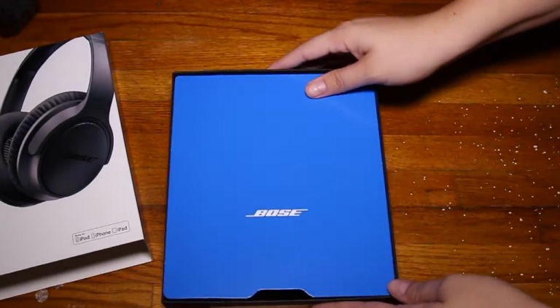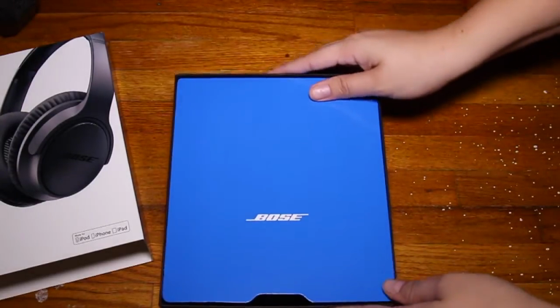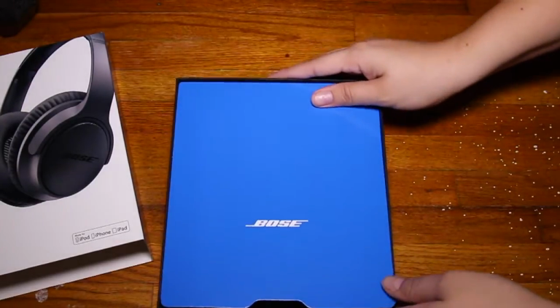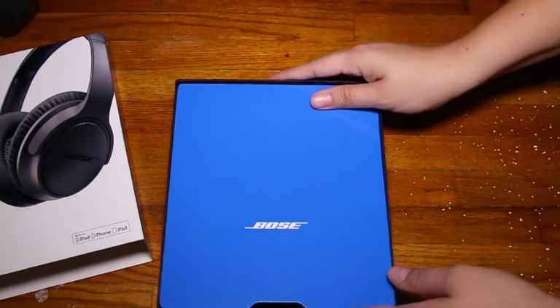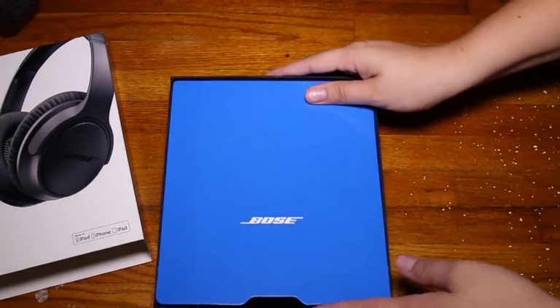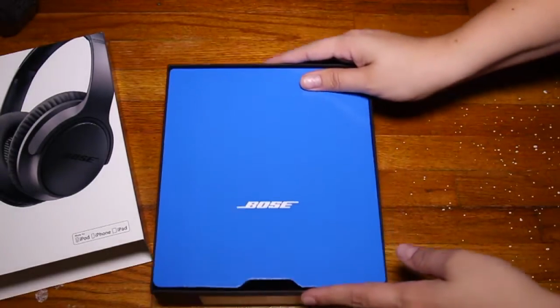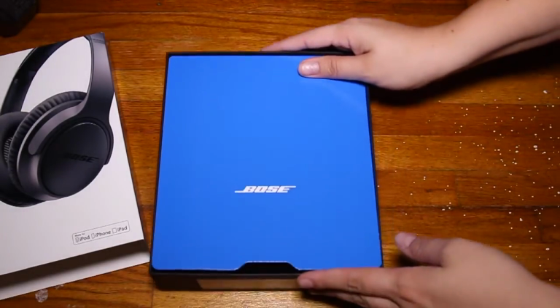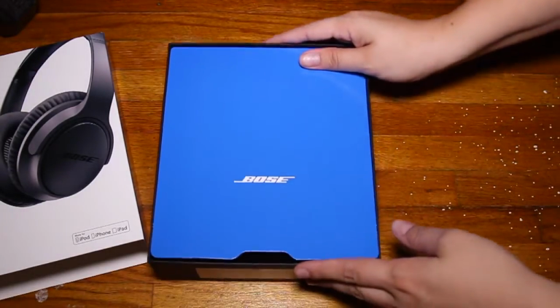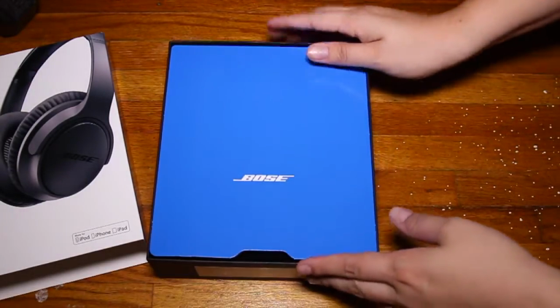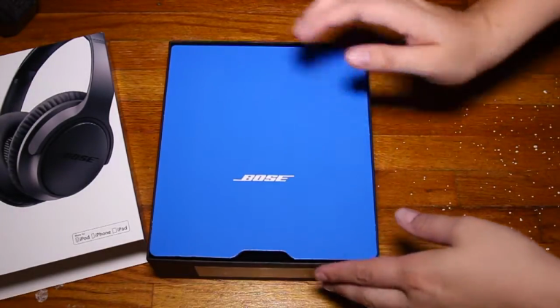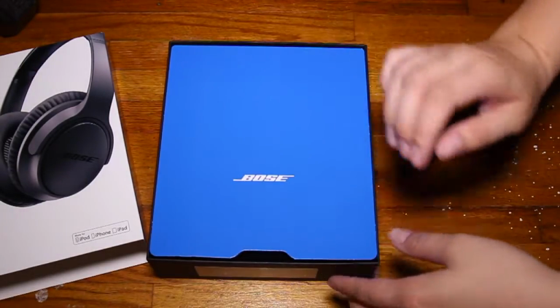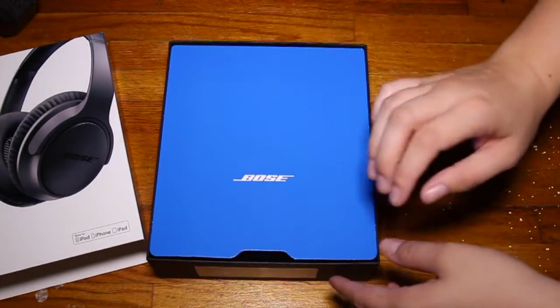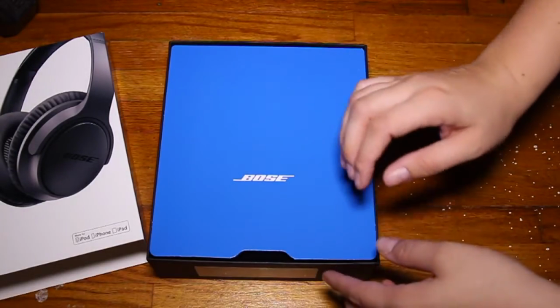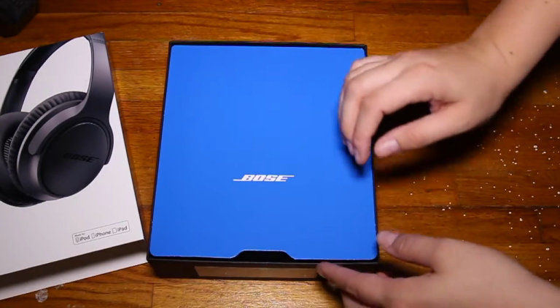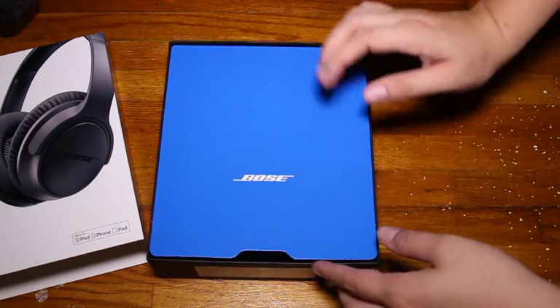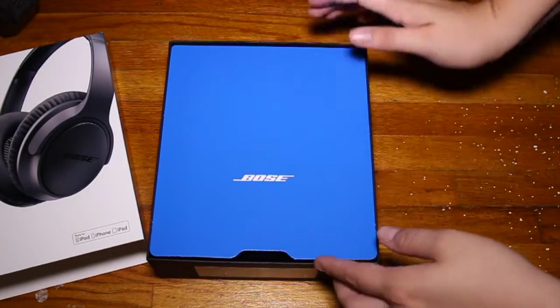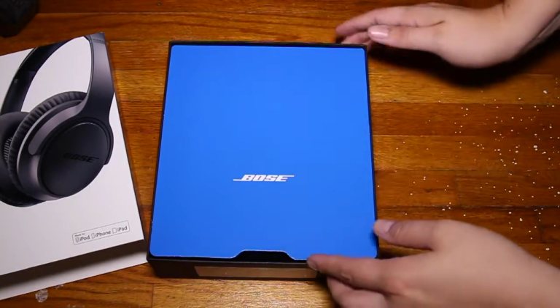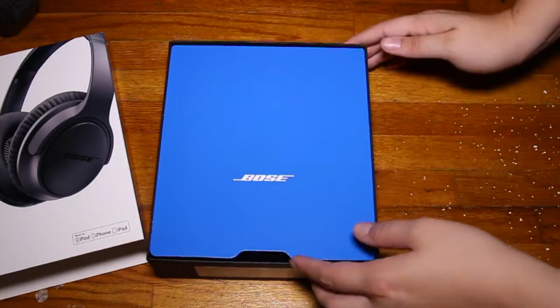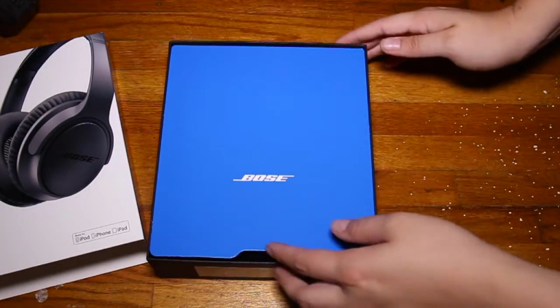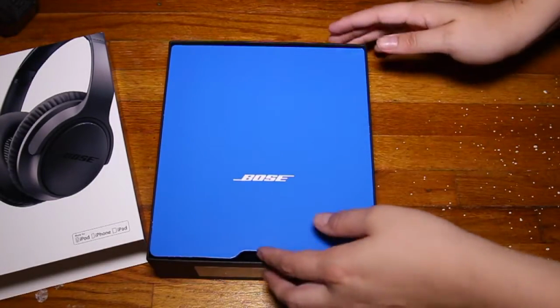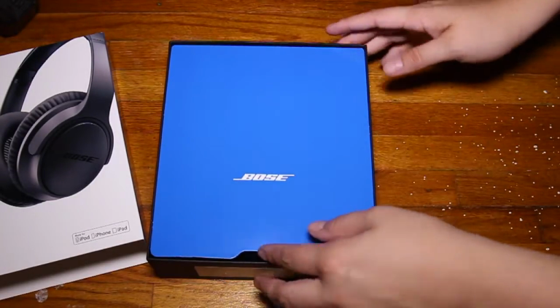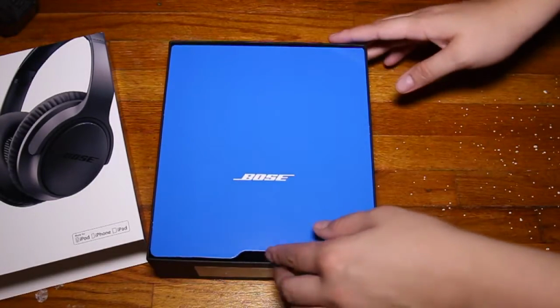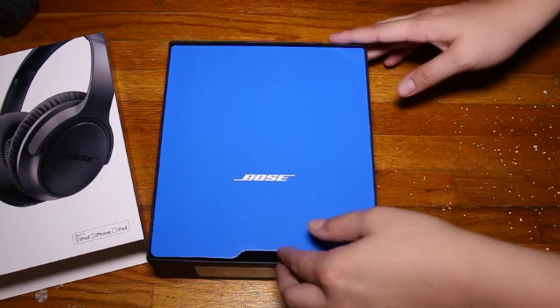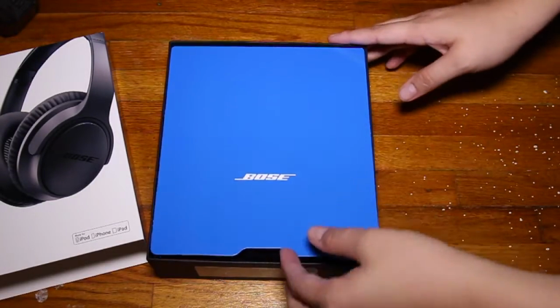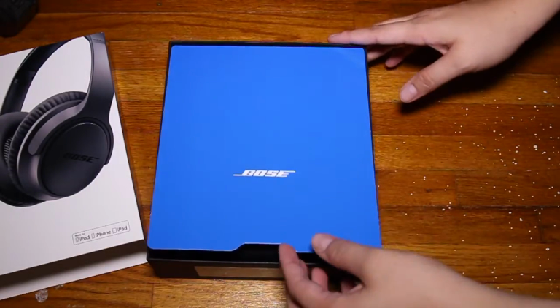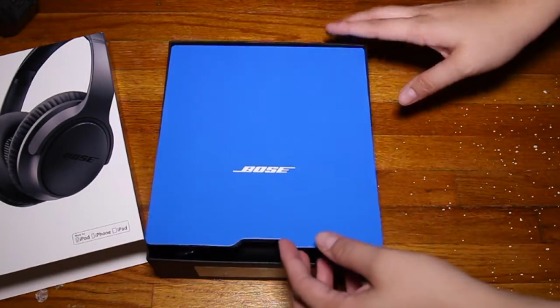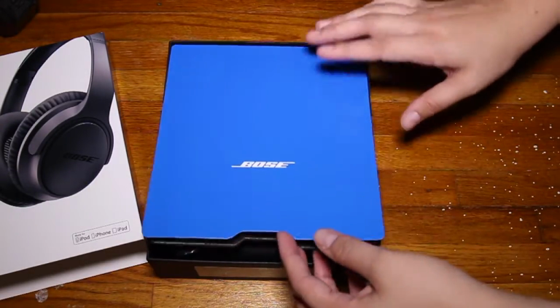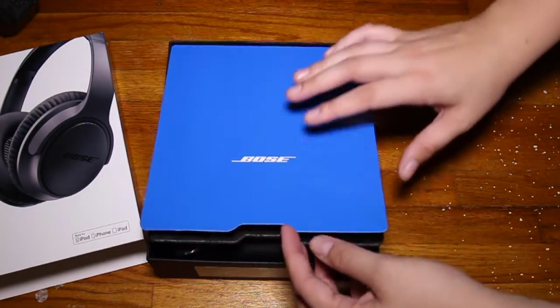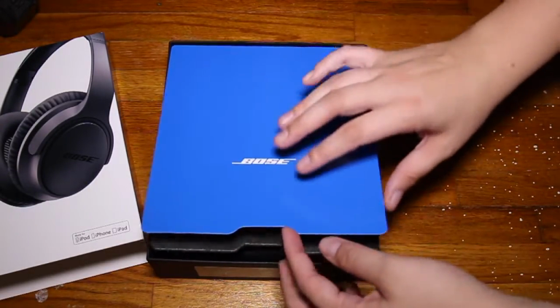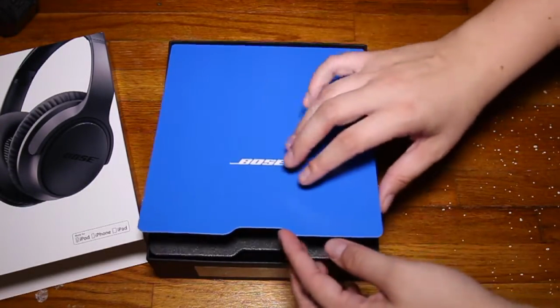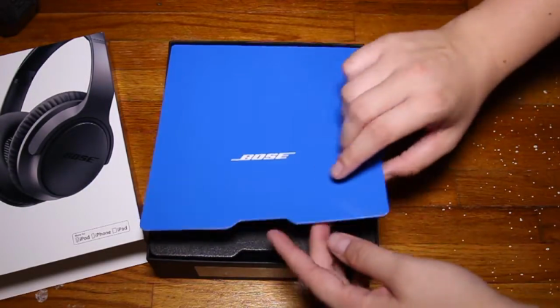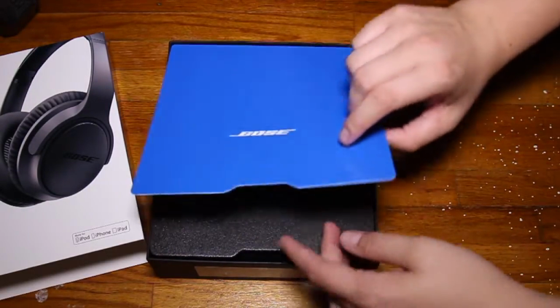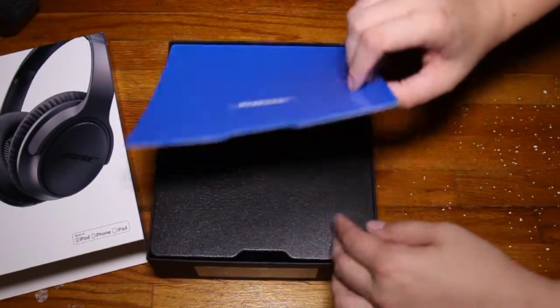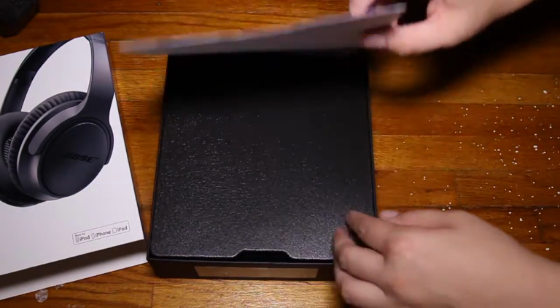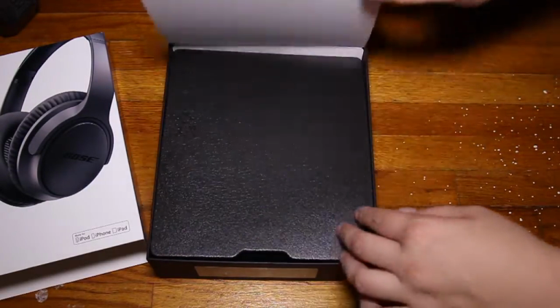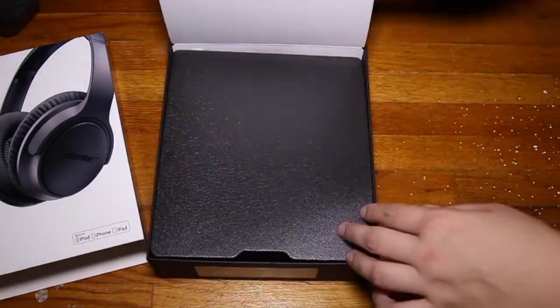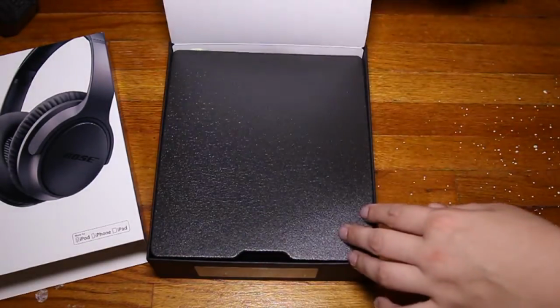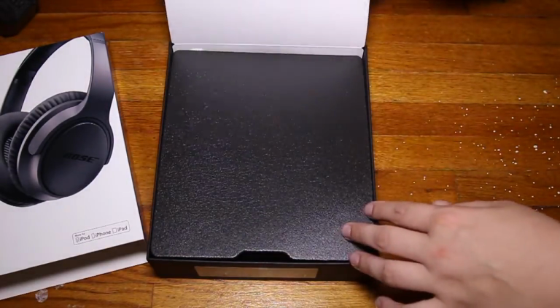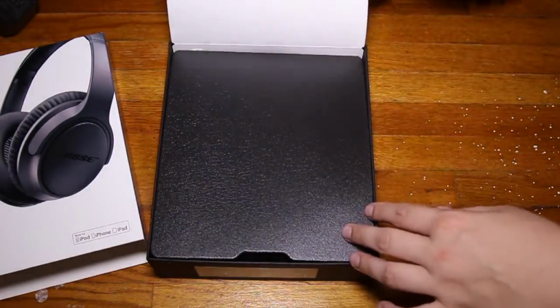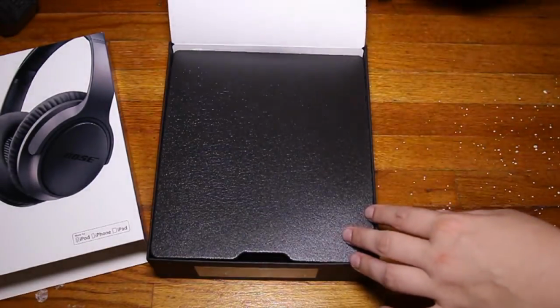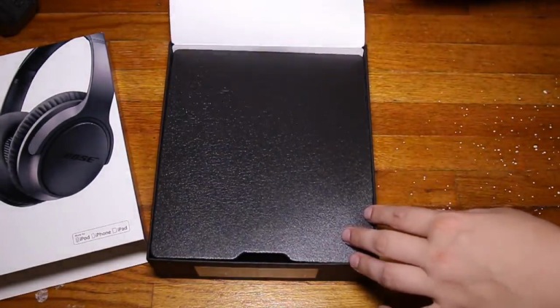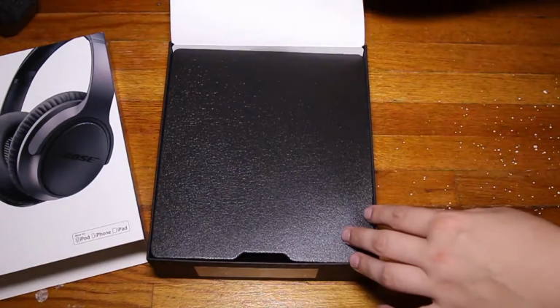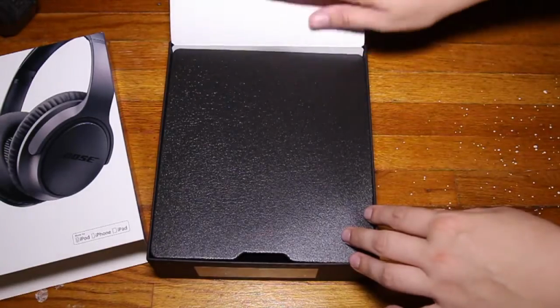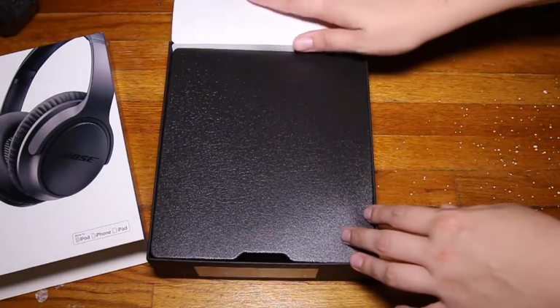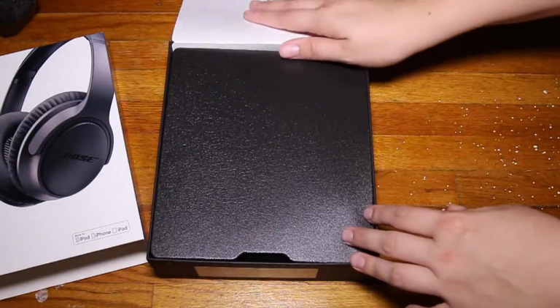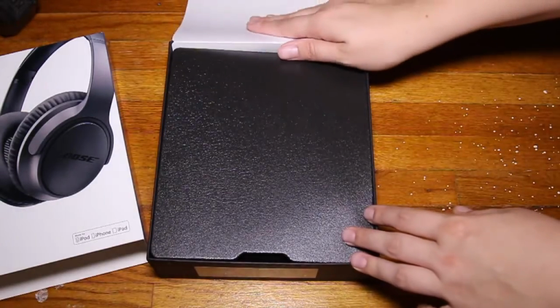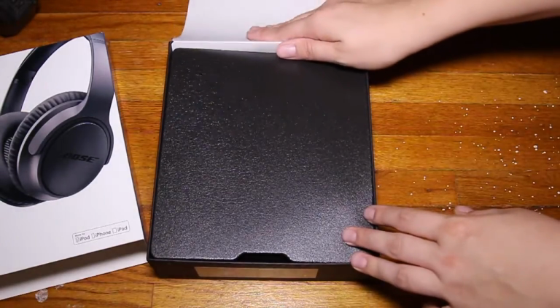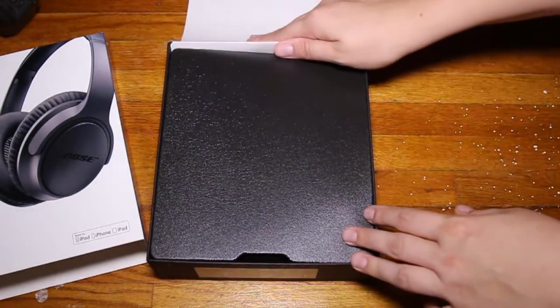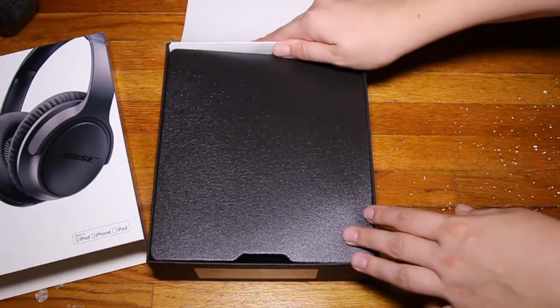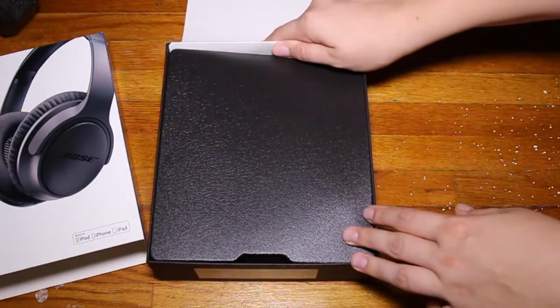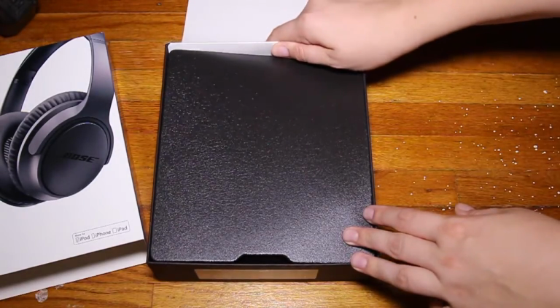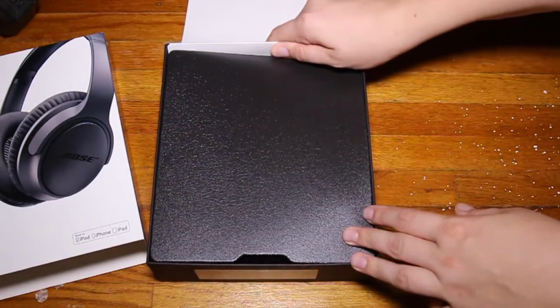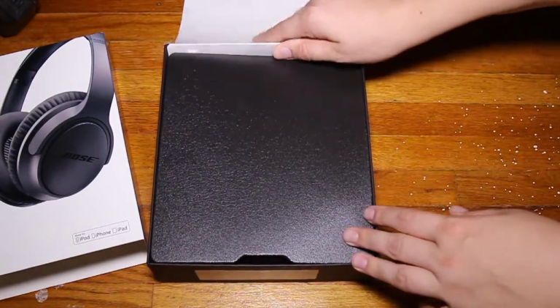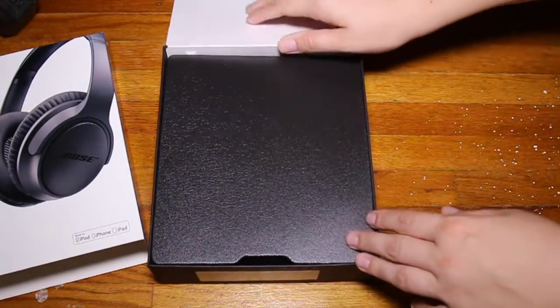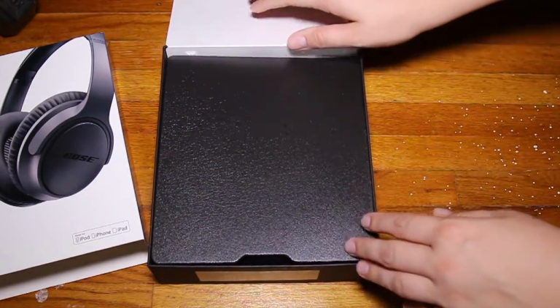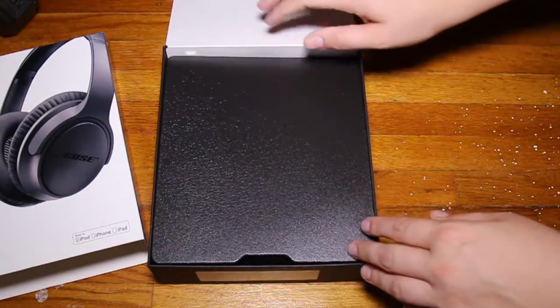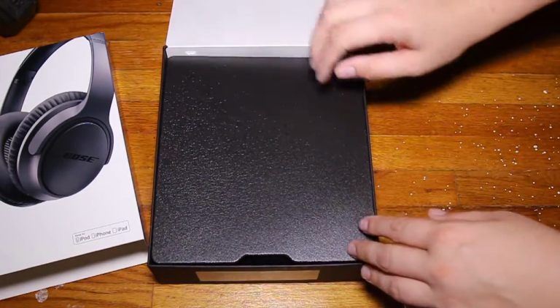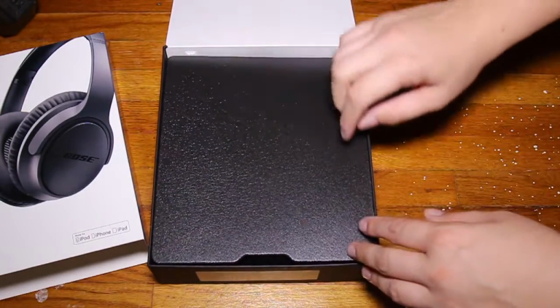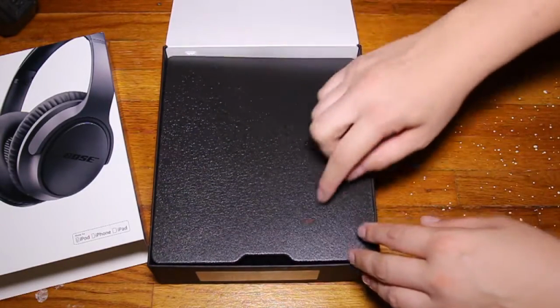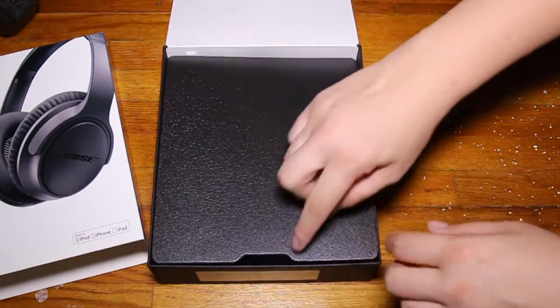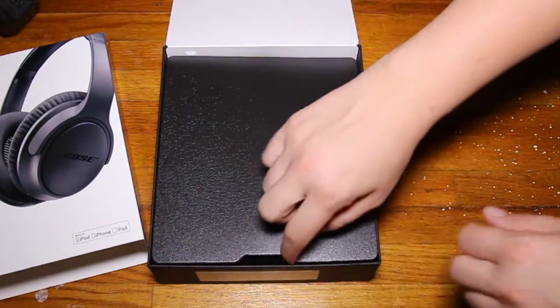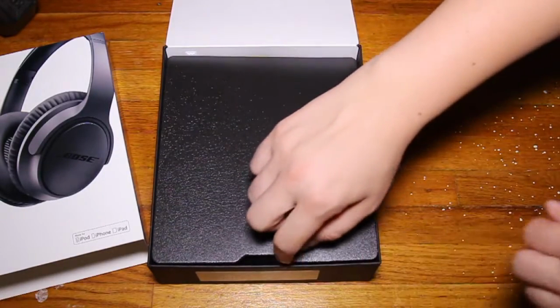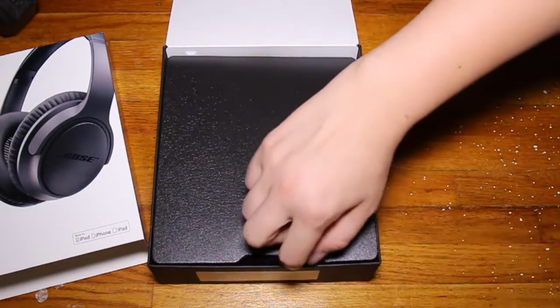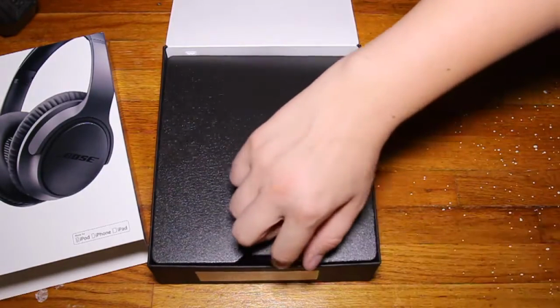These are the Bose SoundTrue headphones. I bought these for around $179 Canadian.